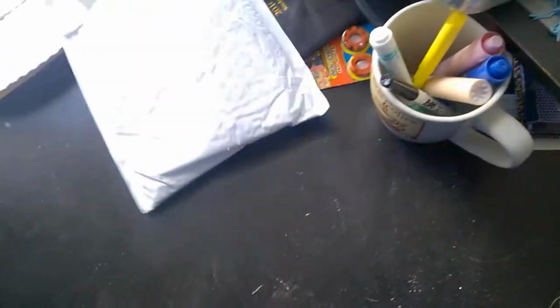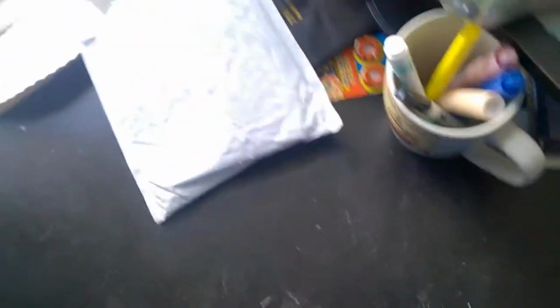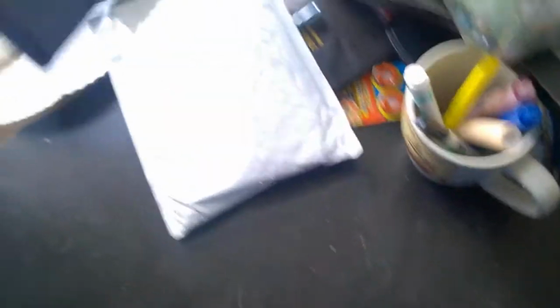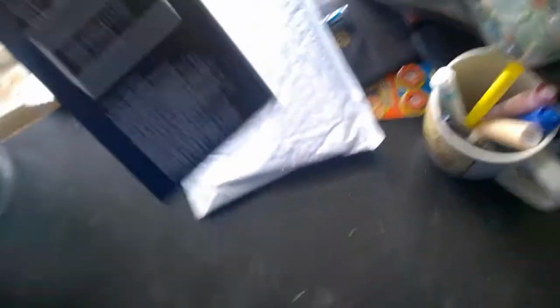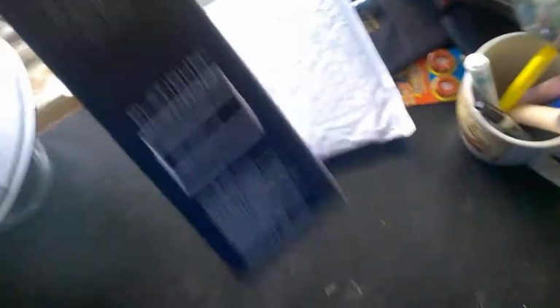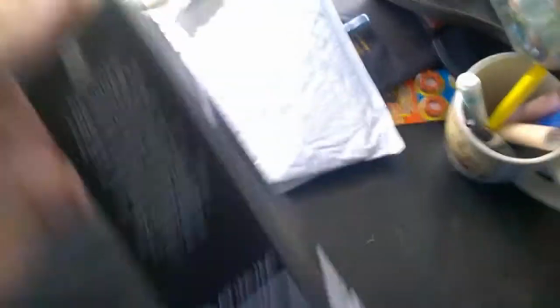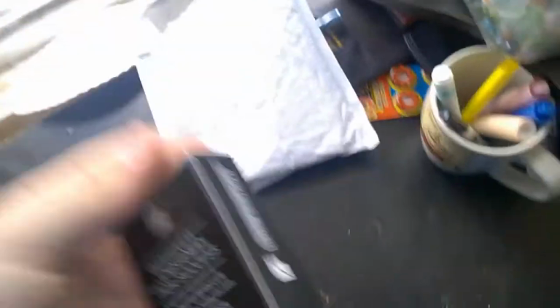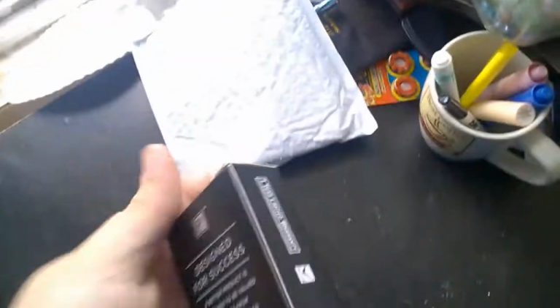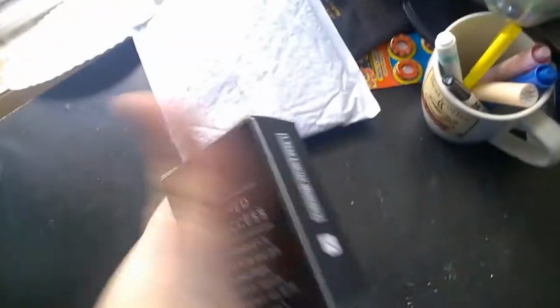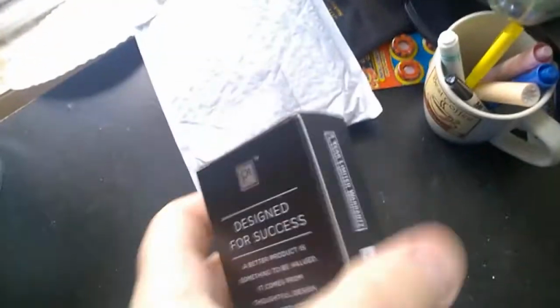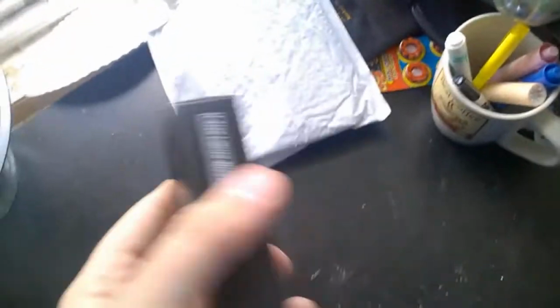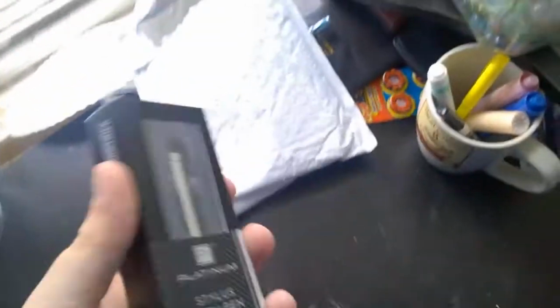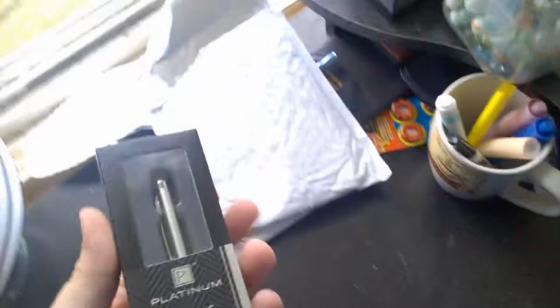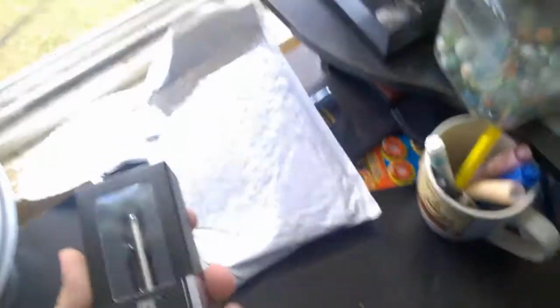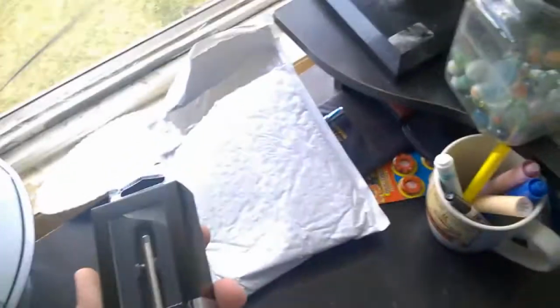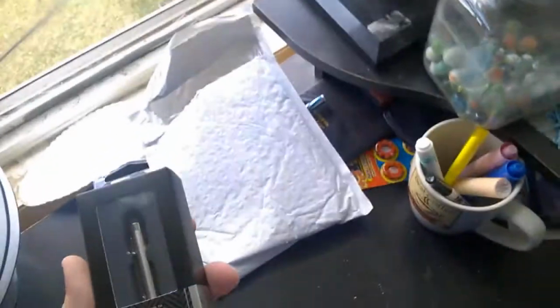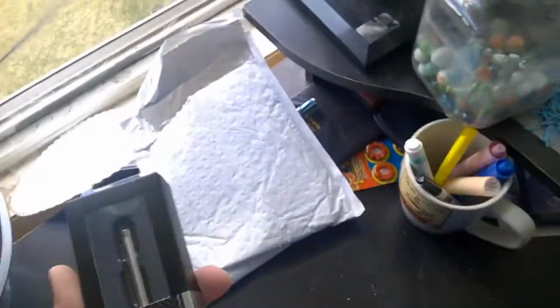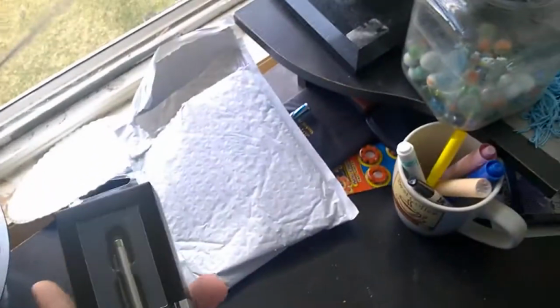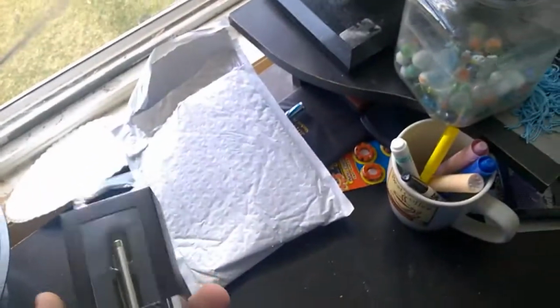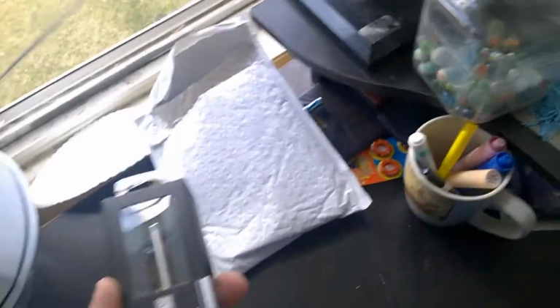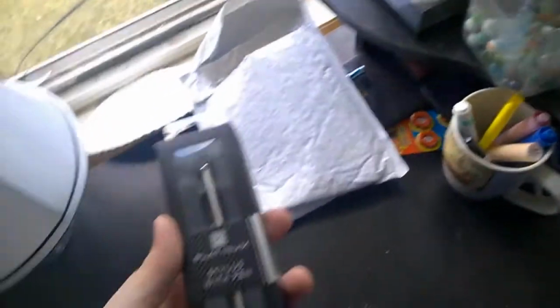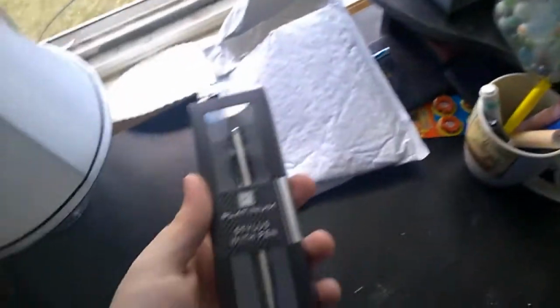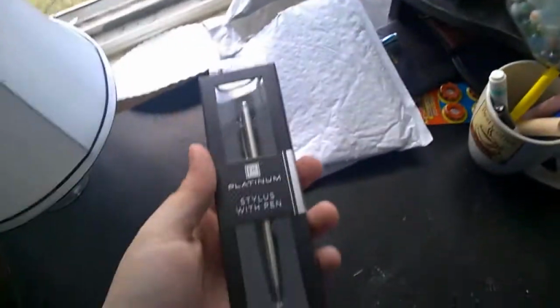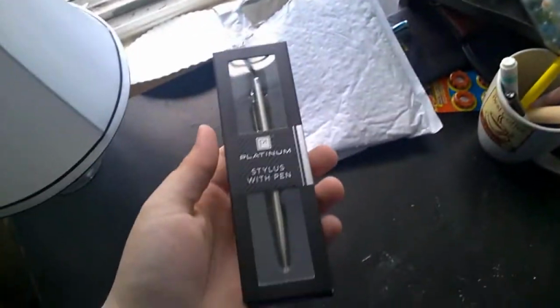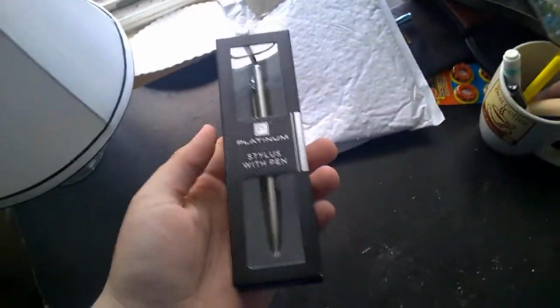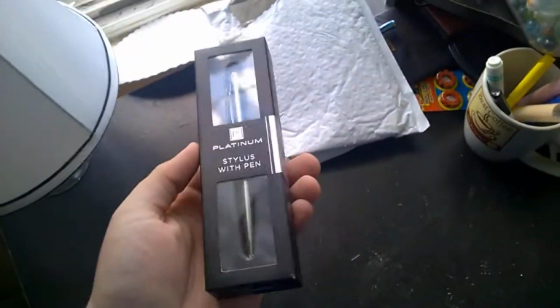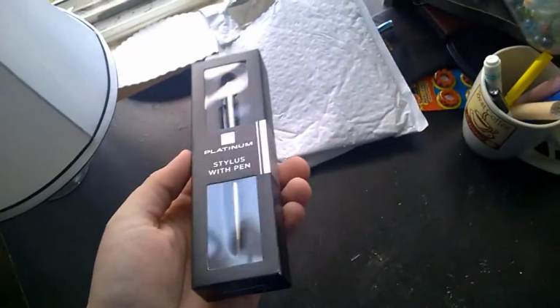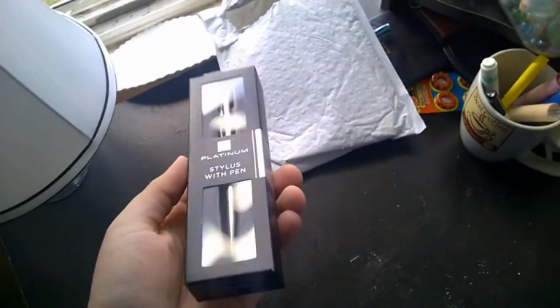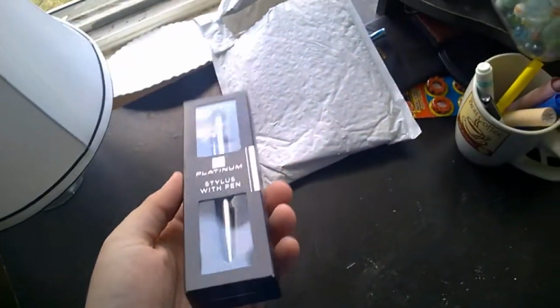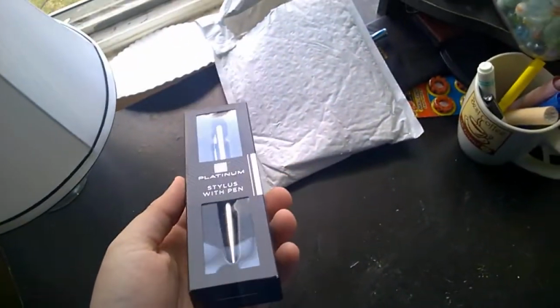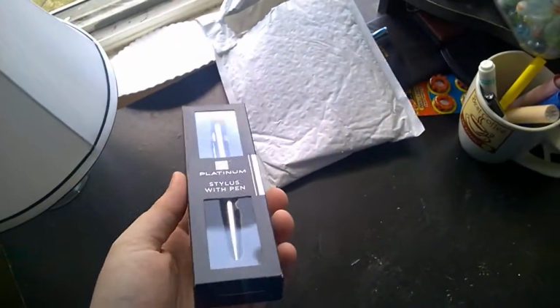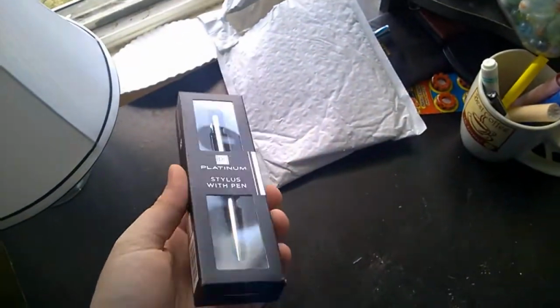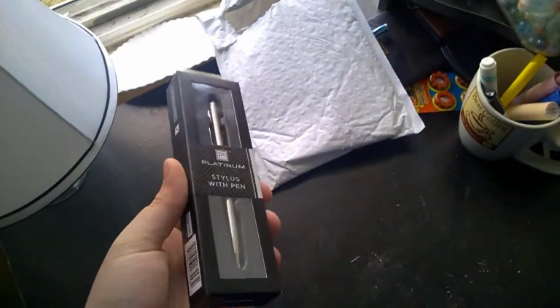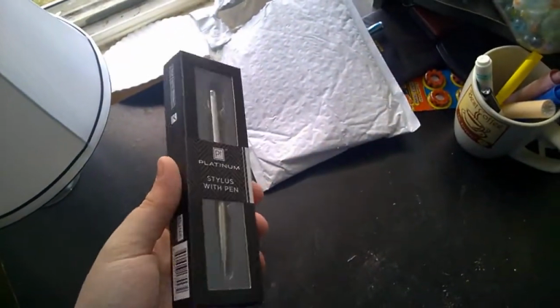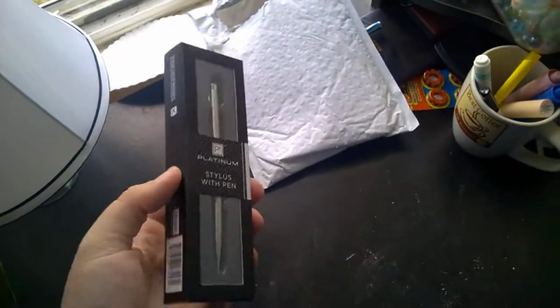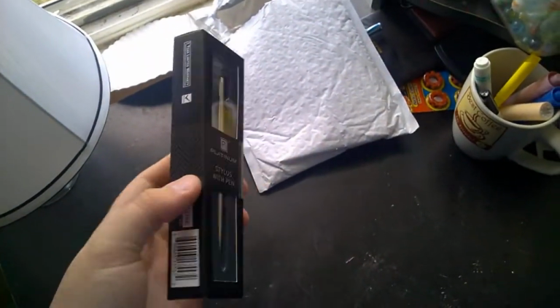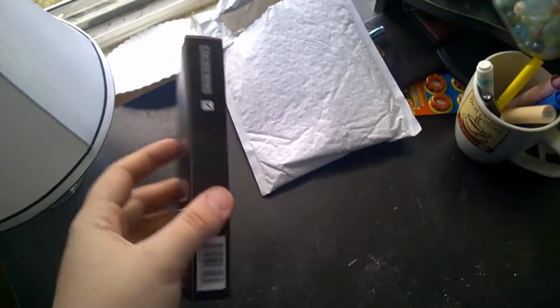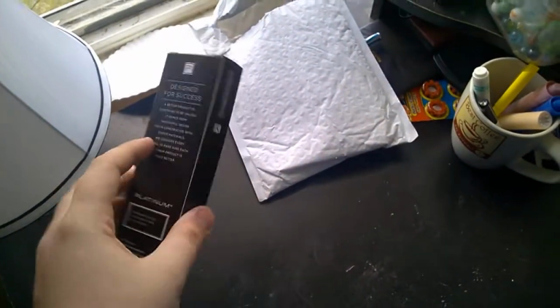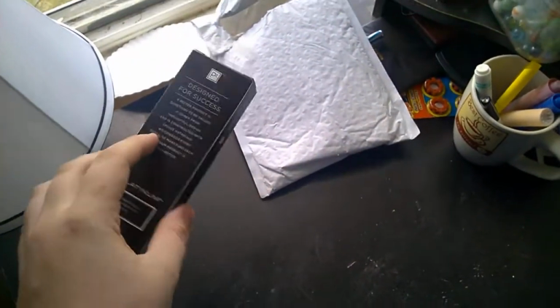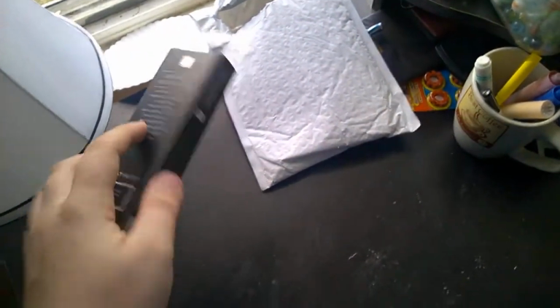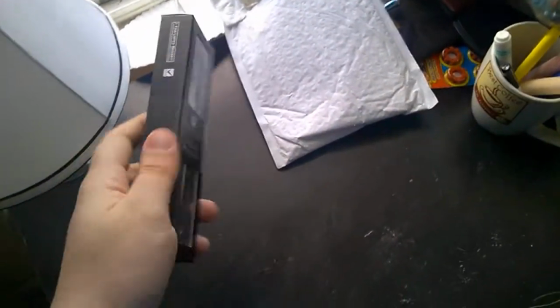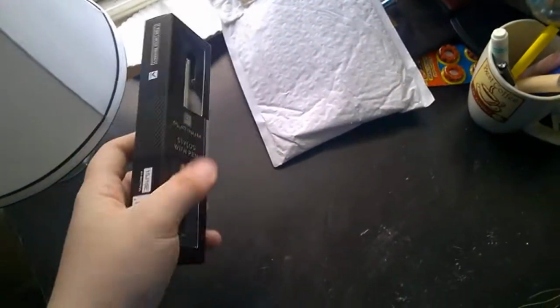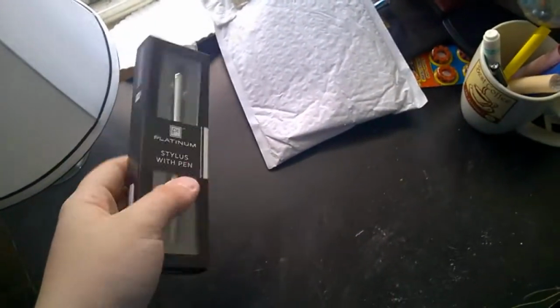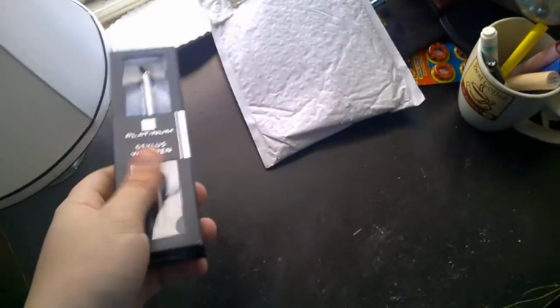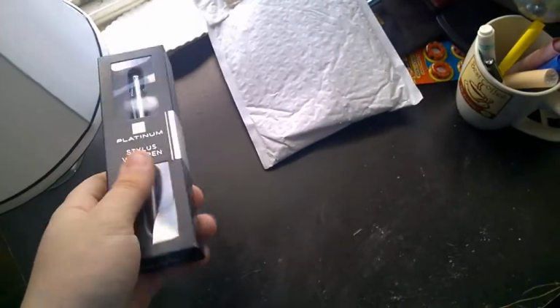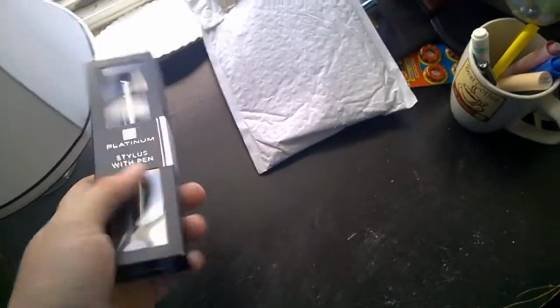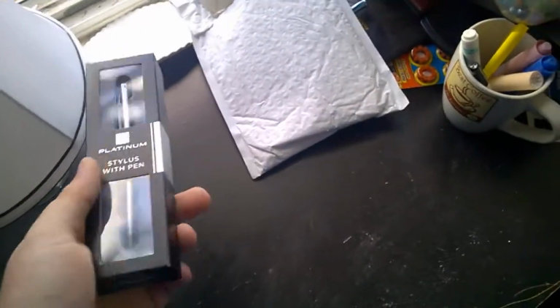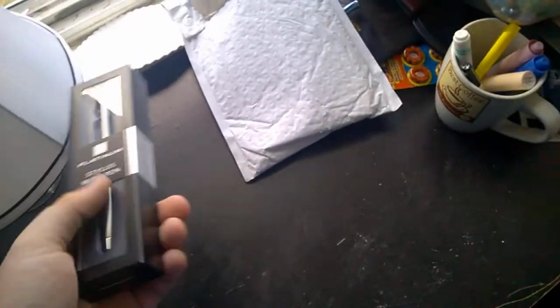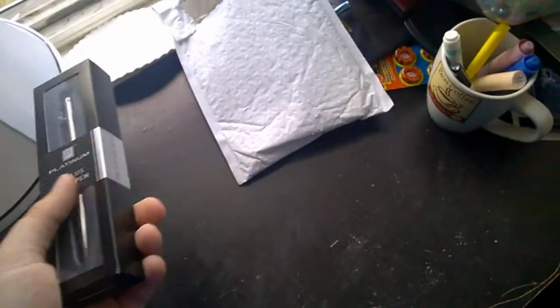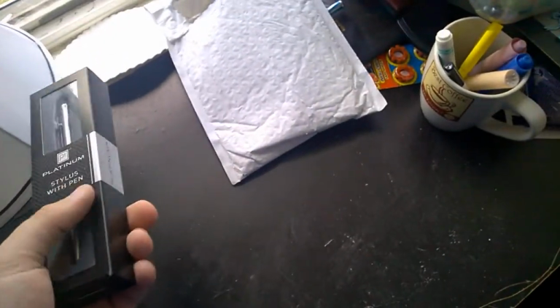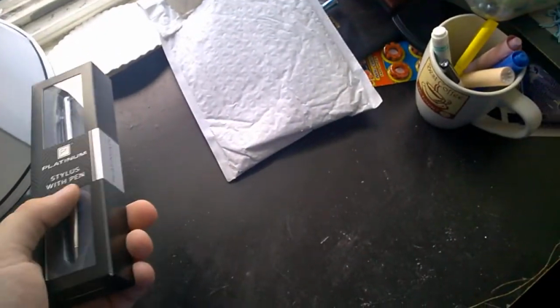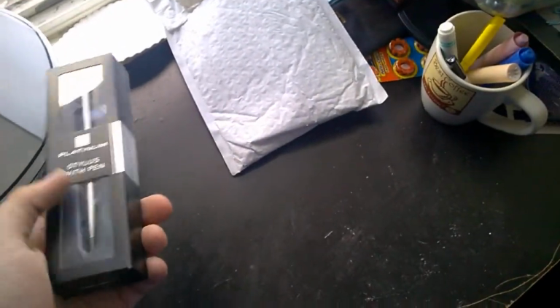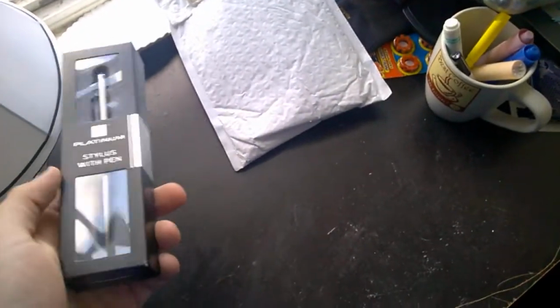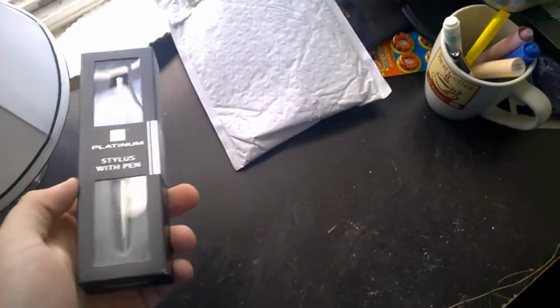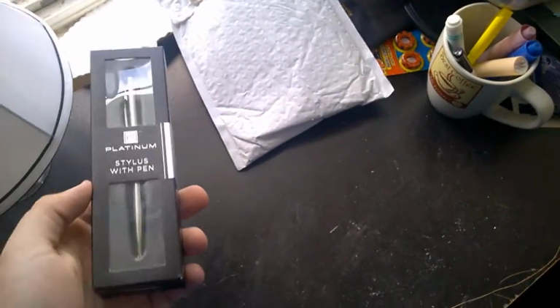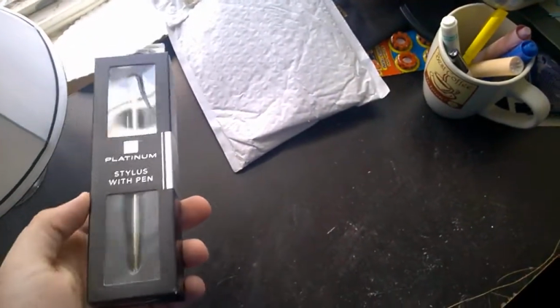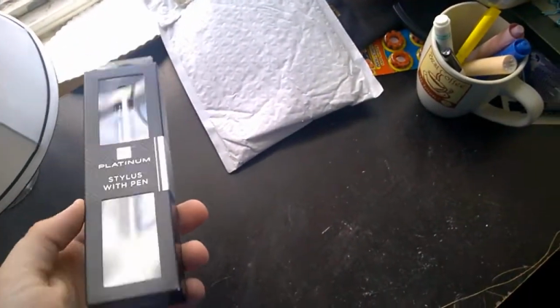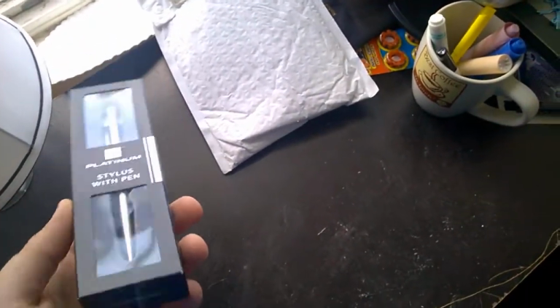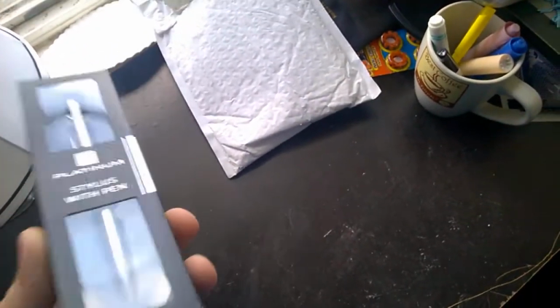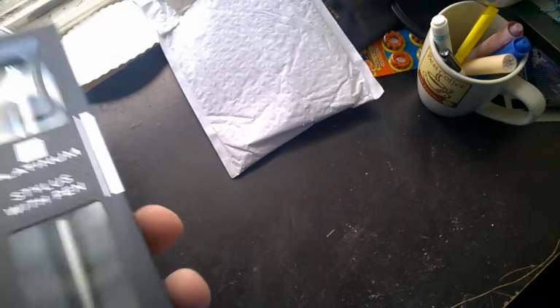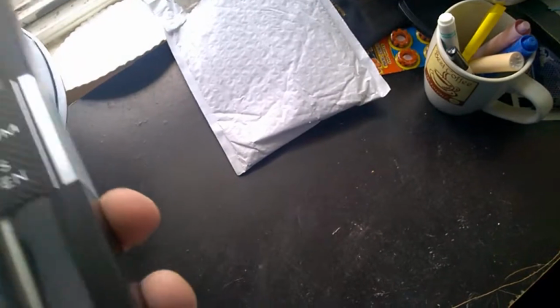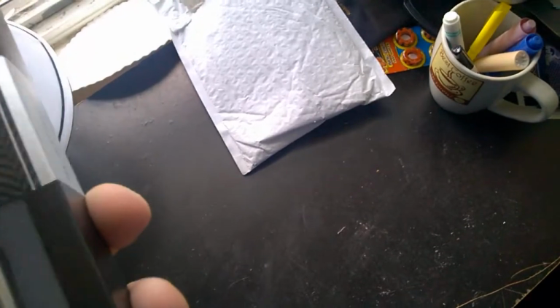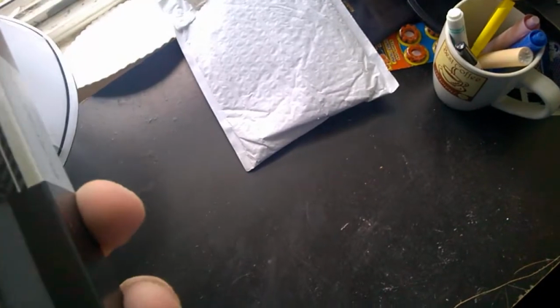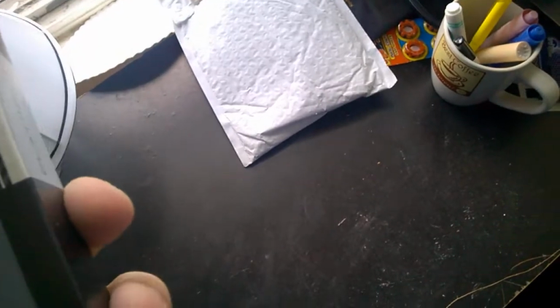This is the stylus. Wow, look at that. Kind of like the box.